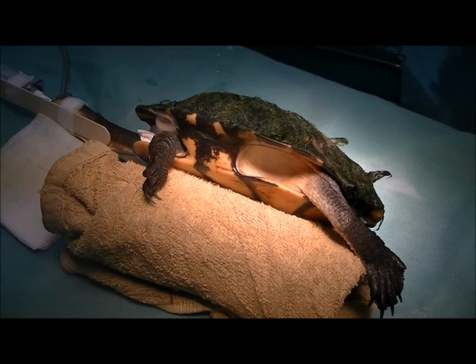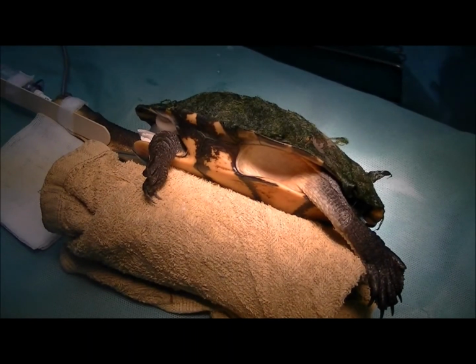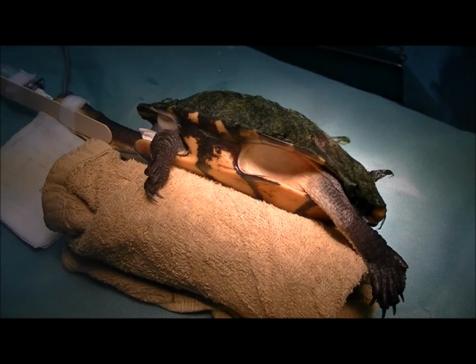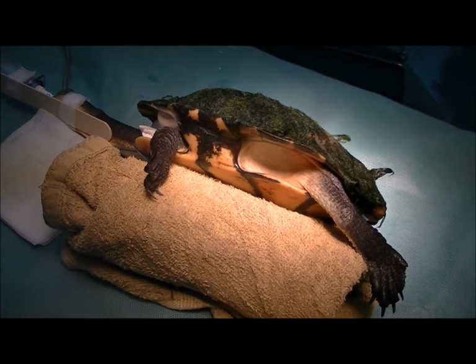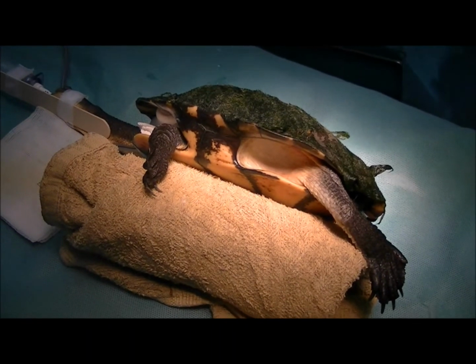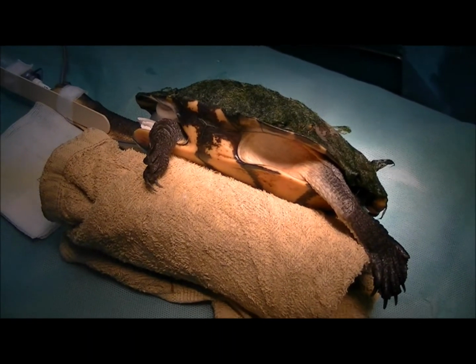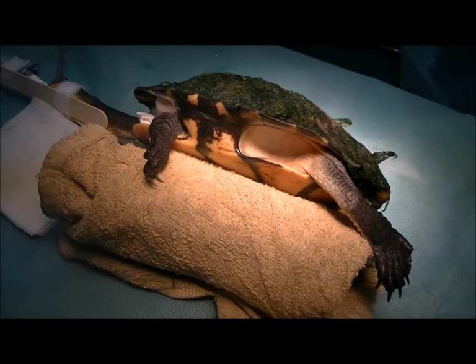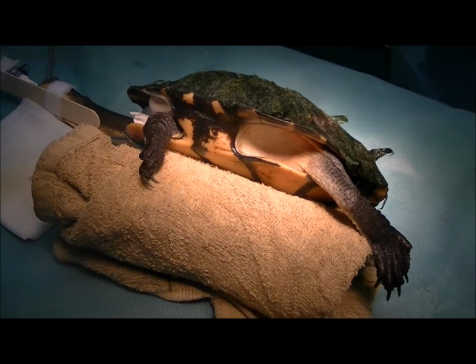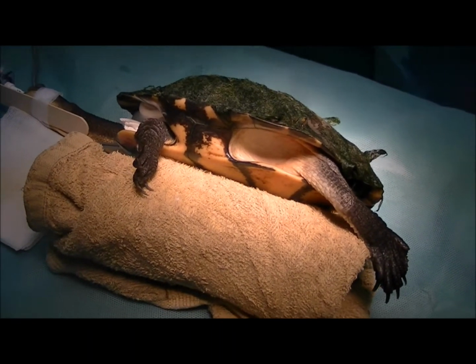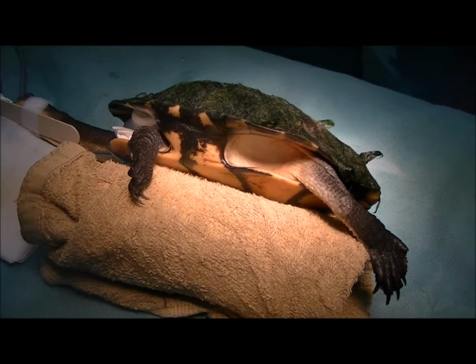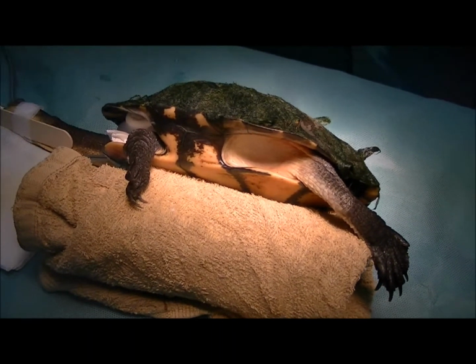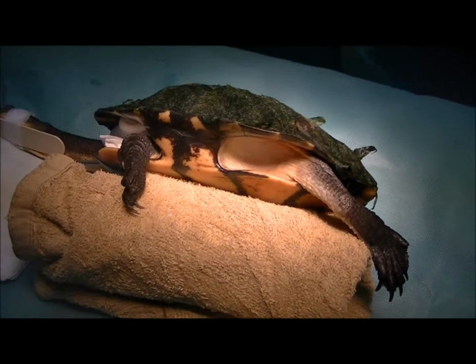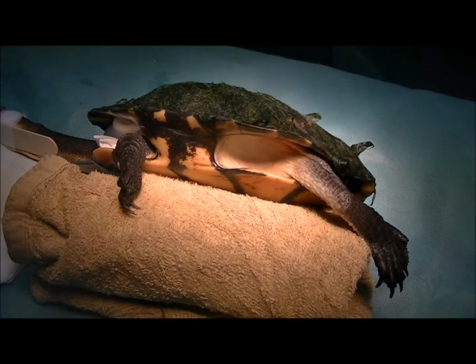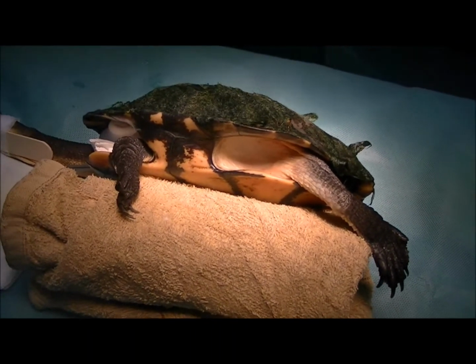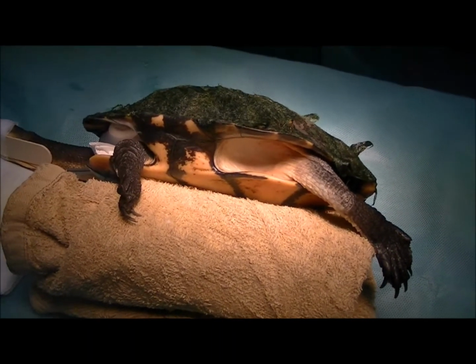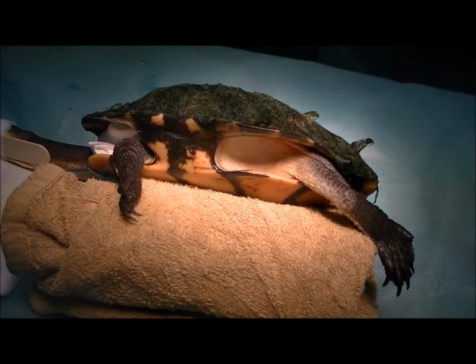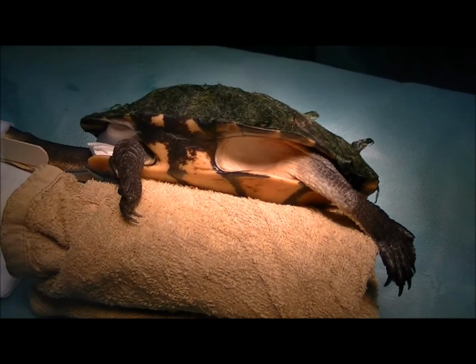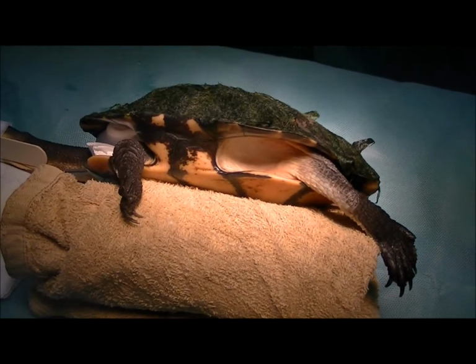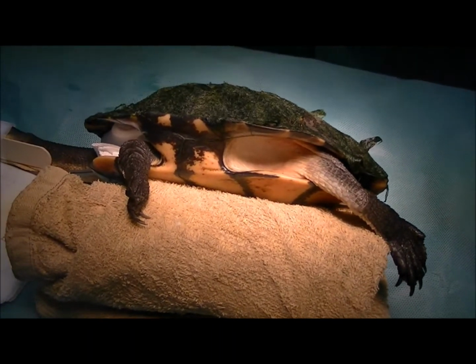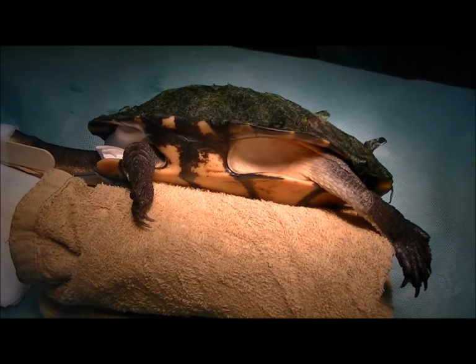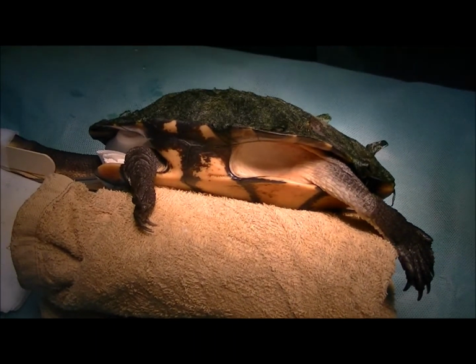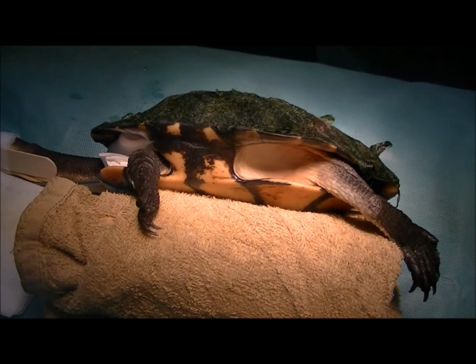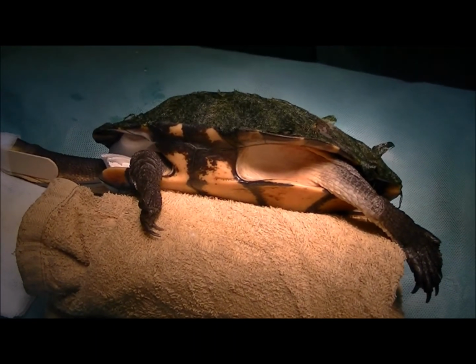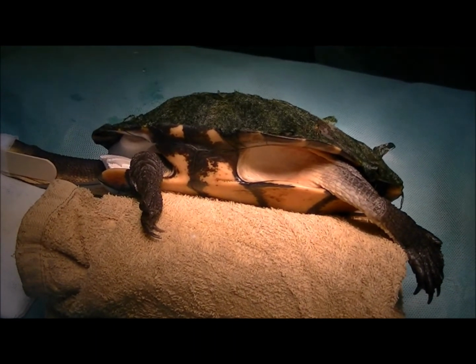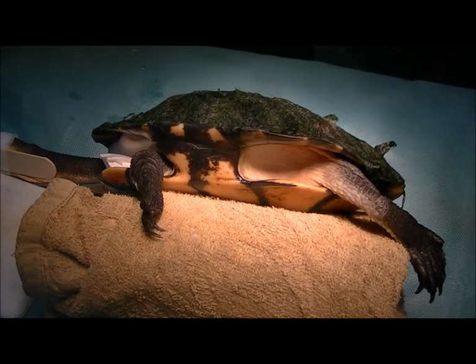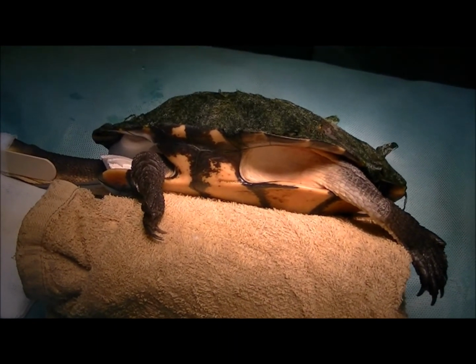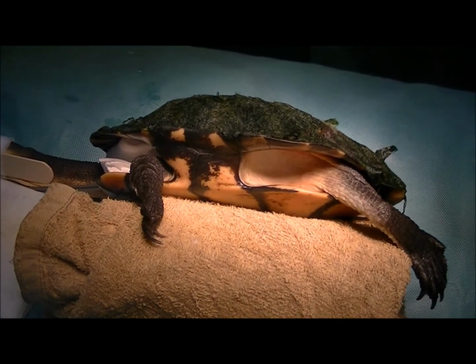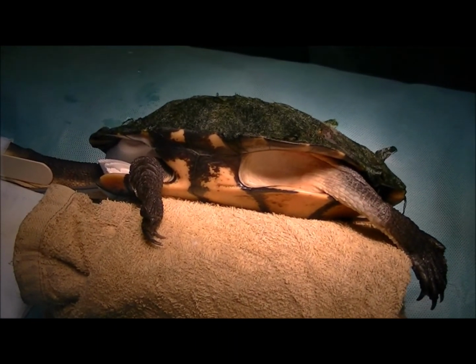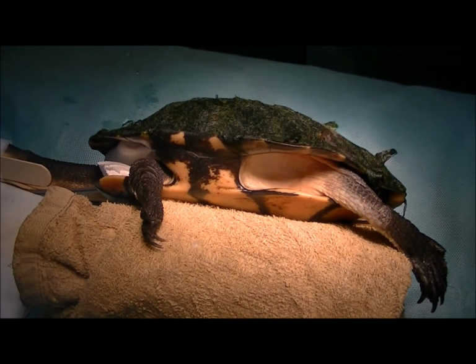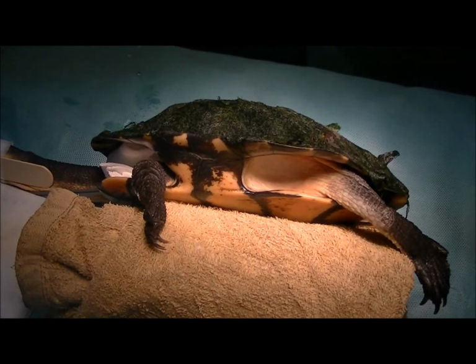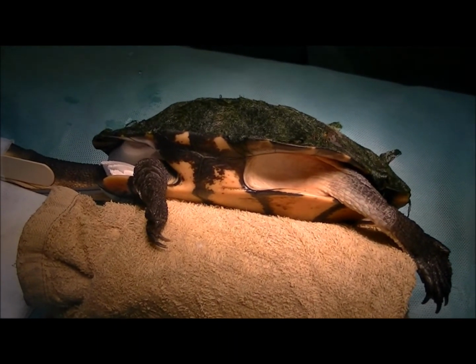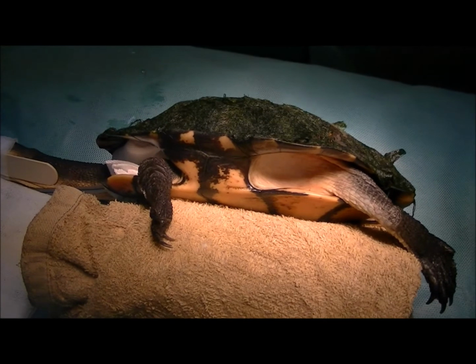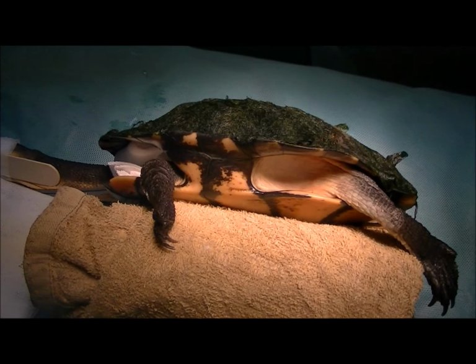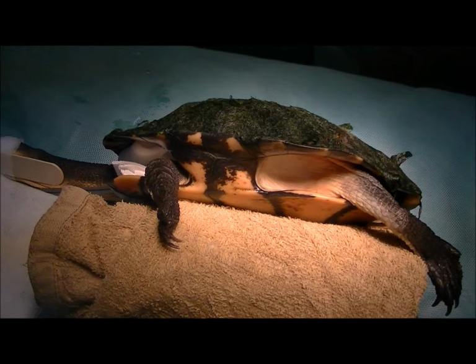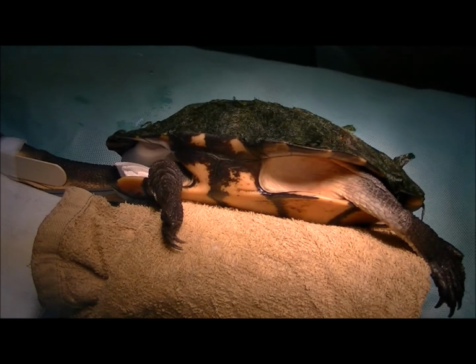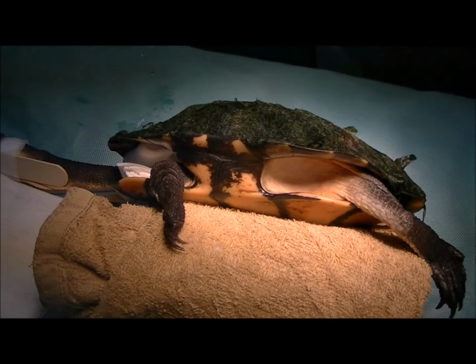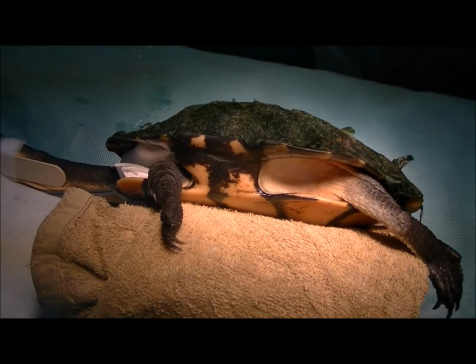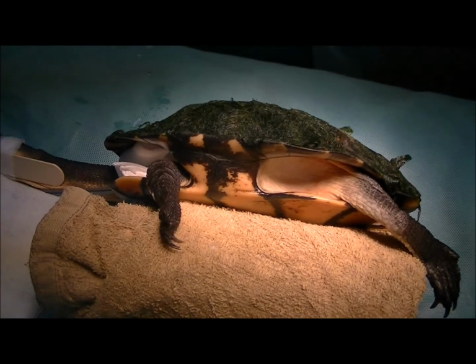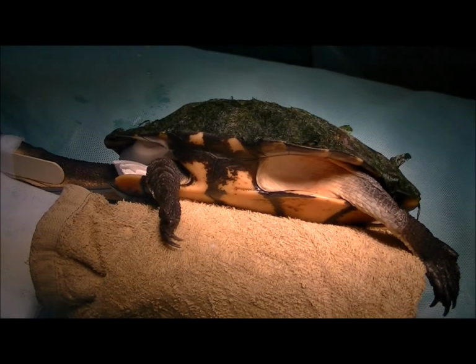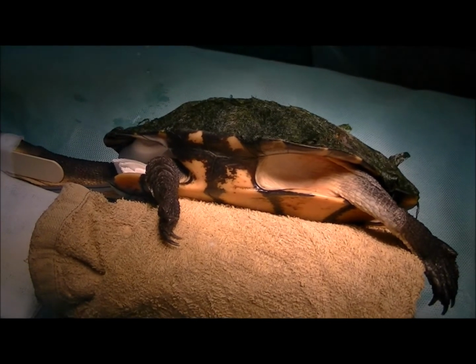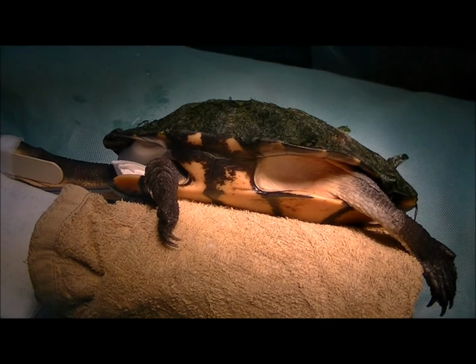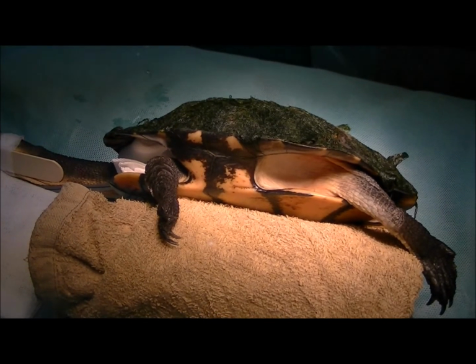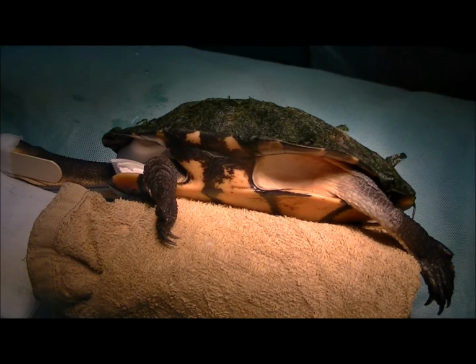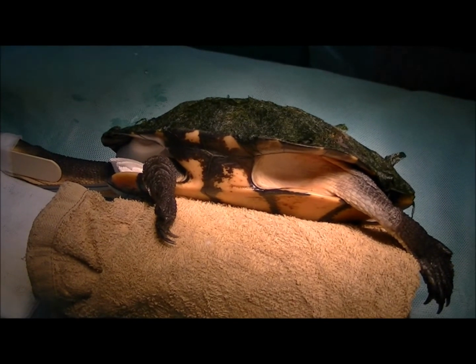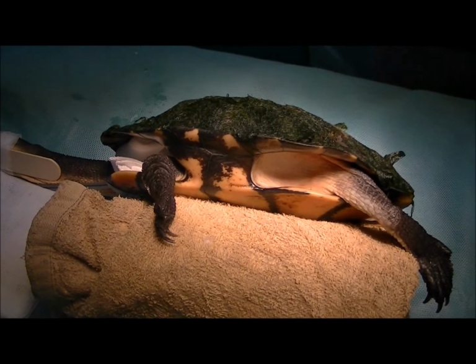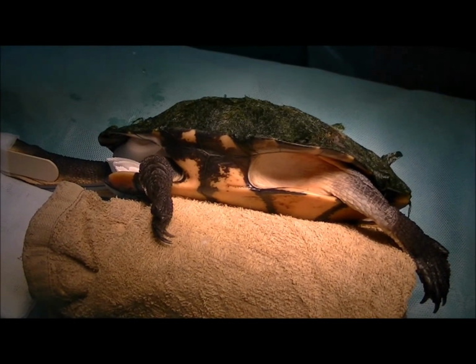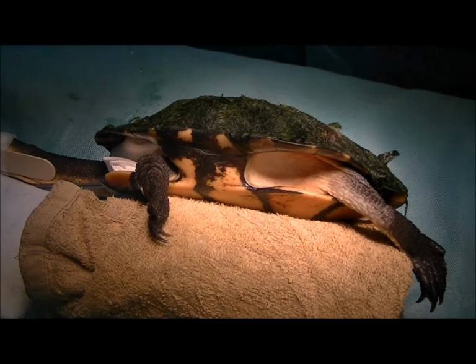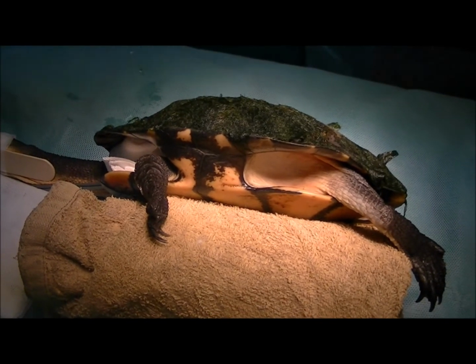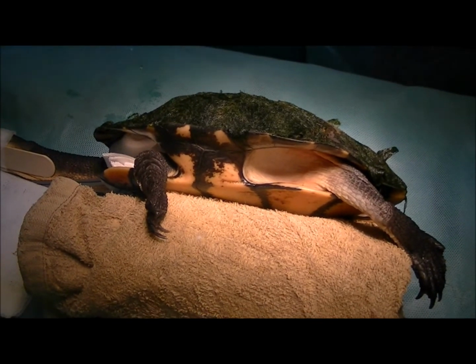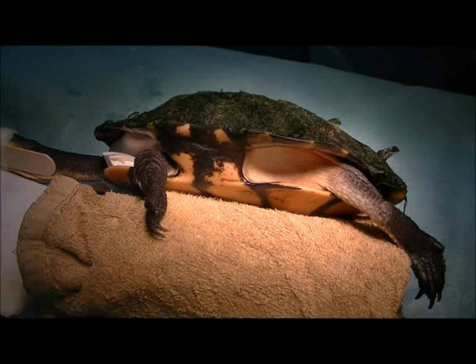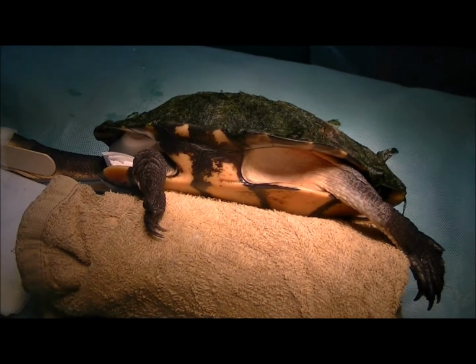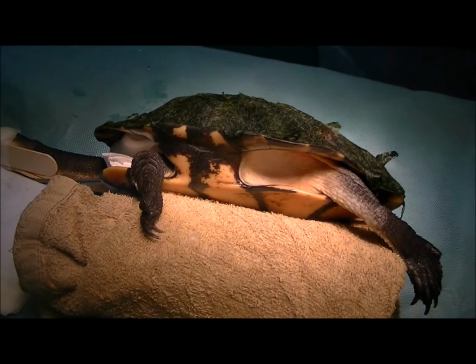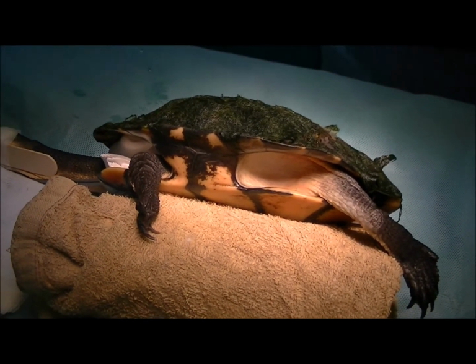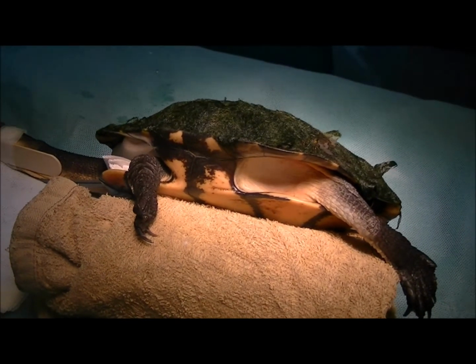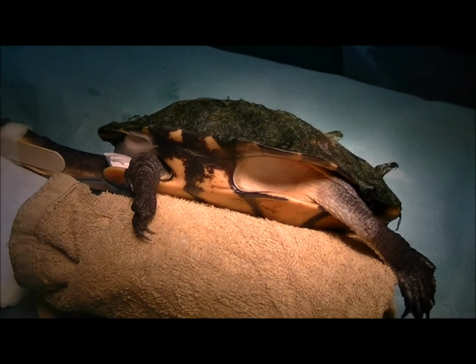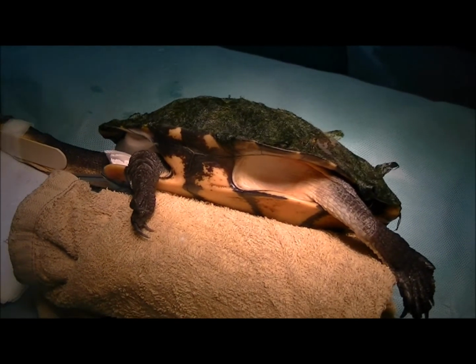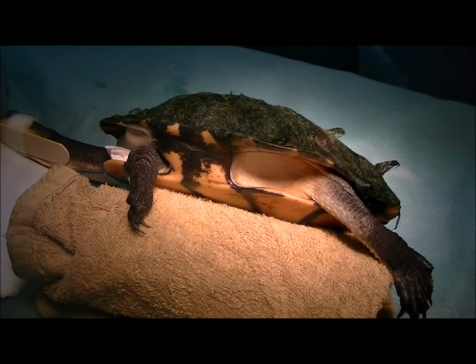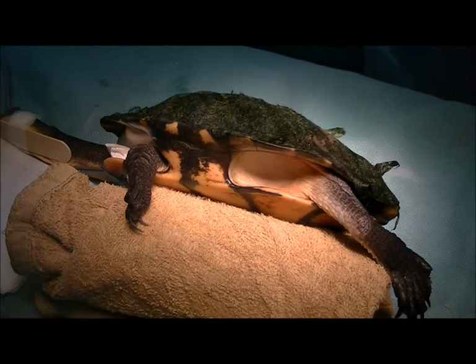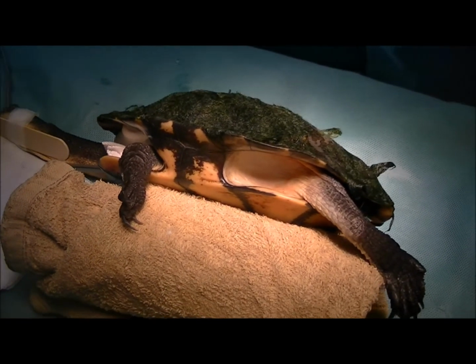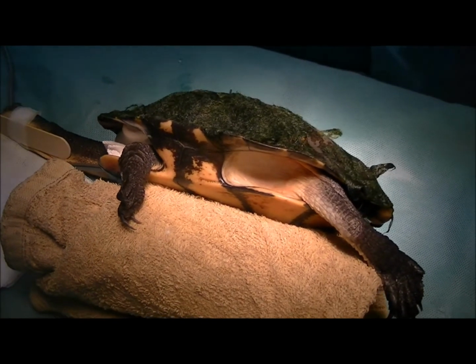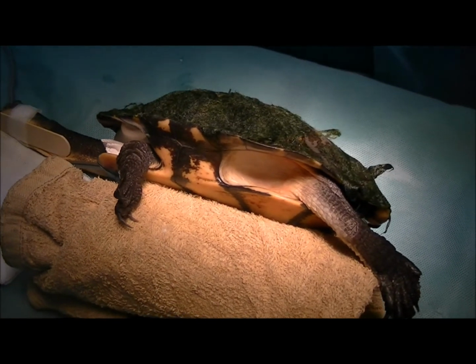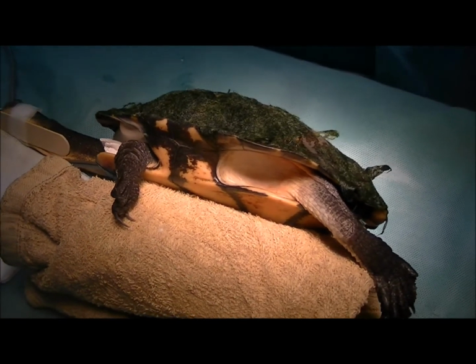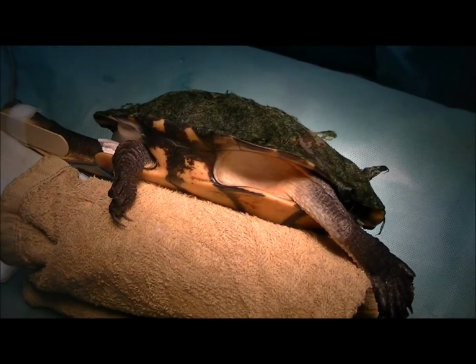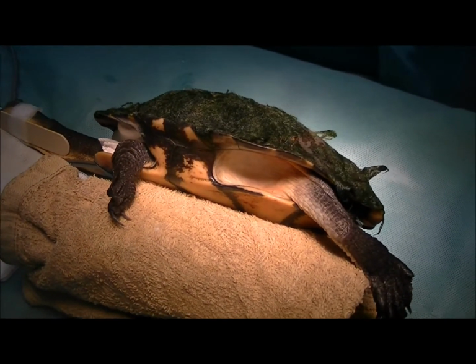So I've had a look down into the stomach of this turtle, and we could see the fish hook, but we weren't able to grab it and pull it back up, so we're going to take it to surgery now.